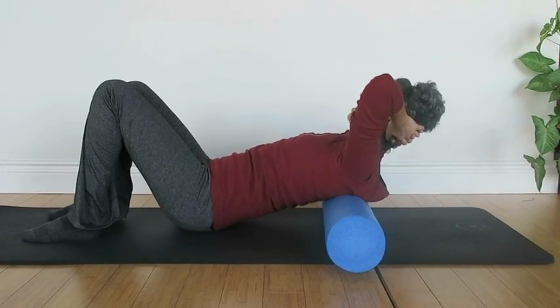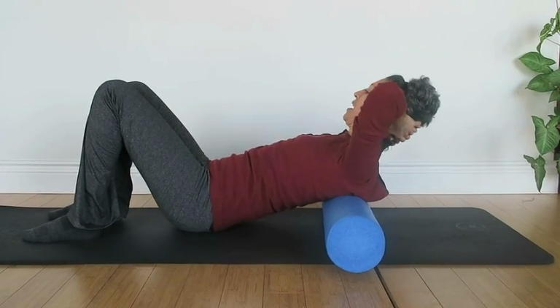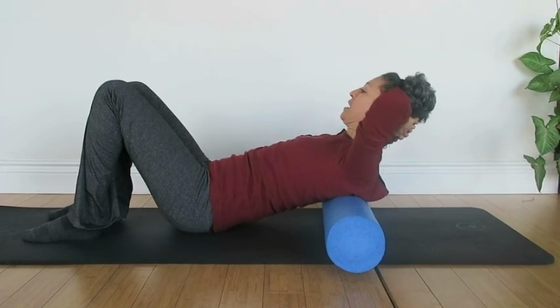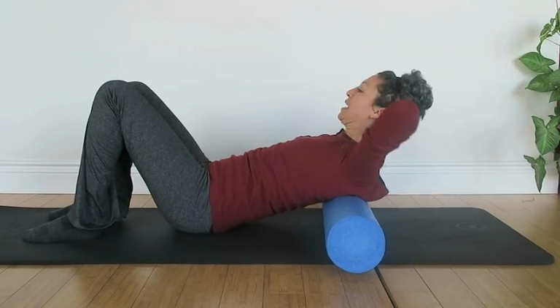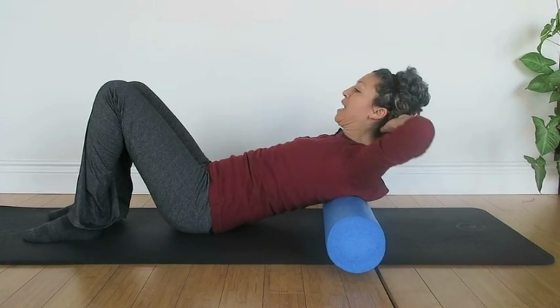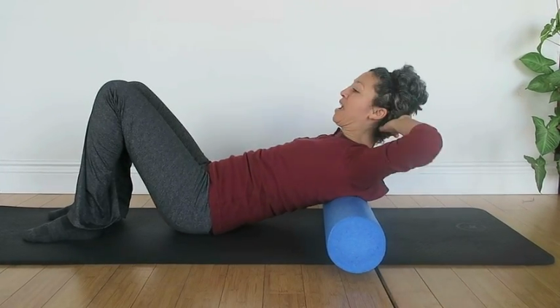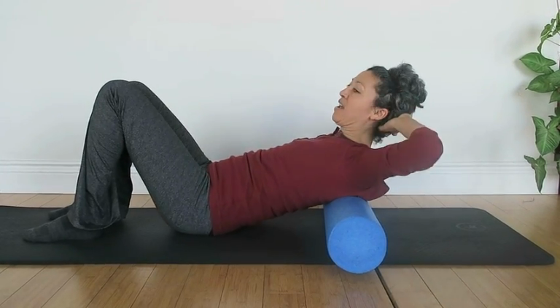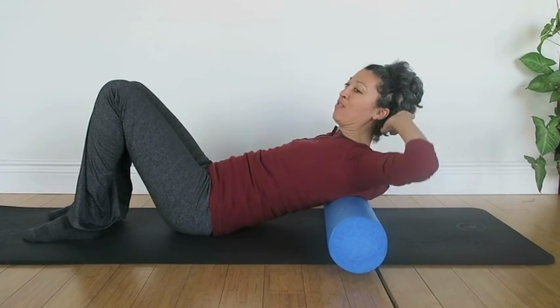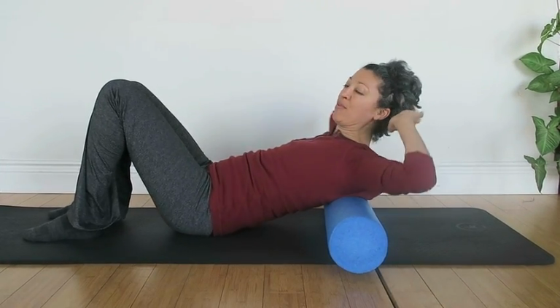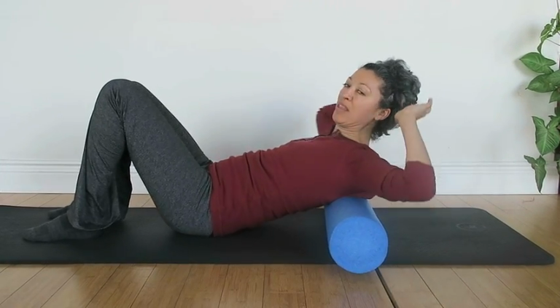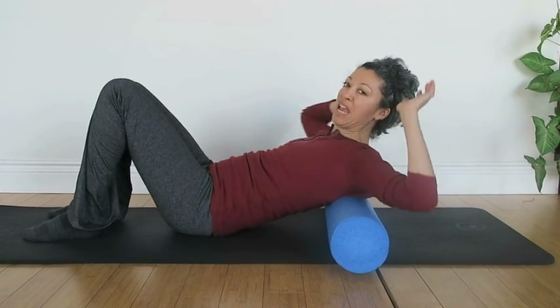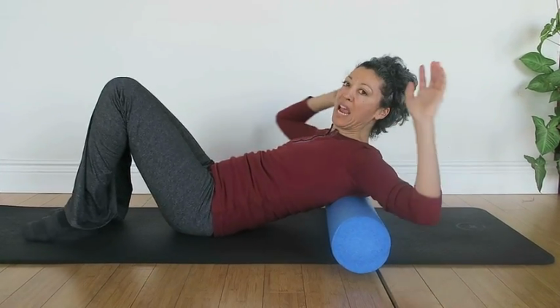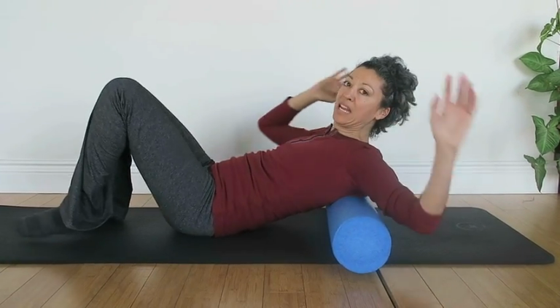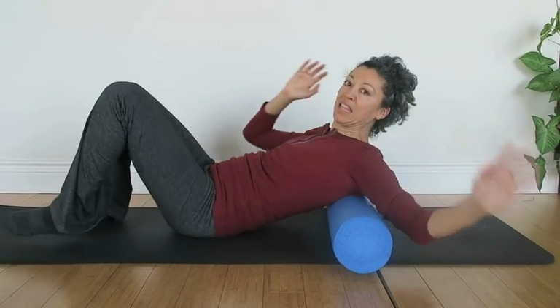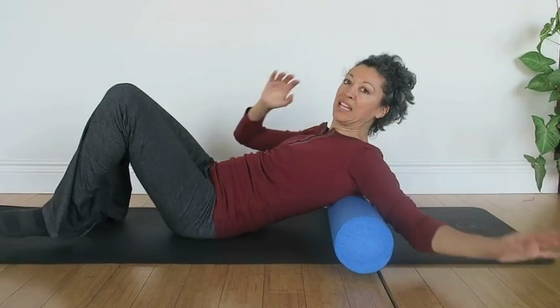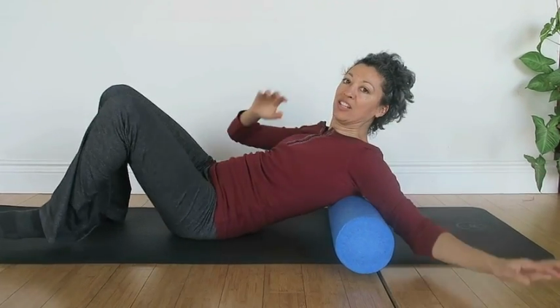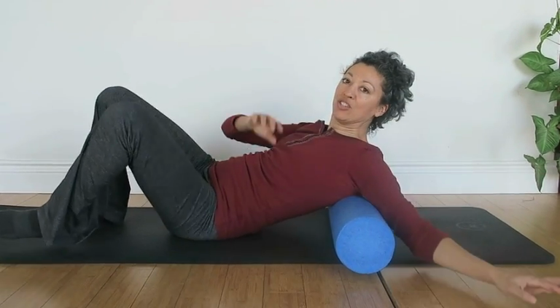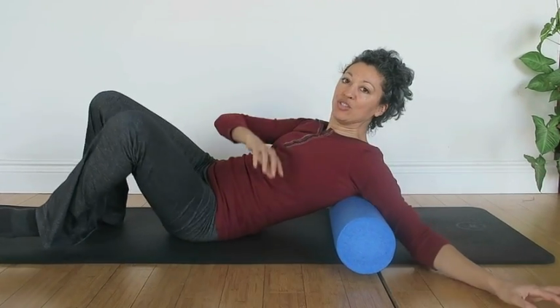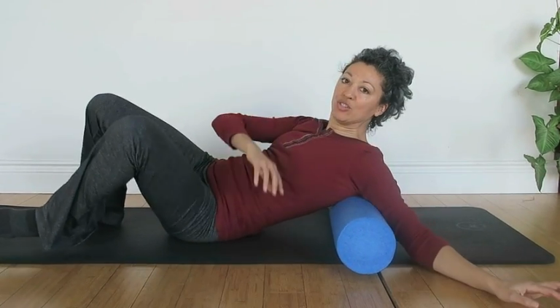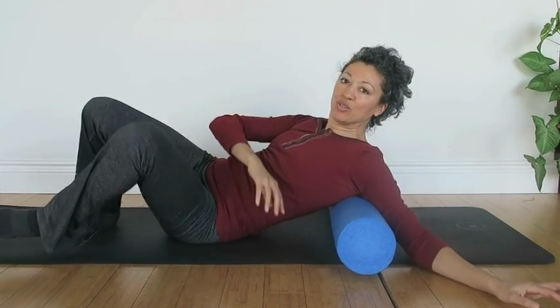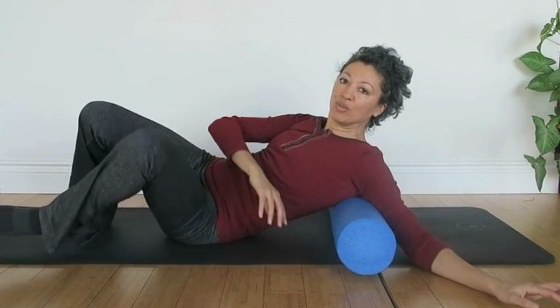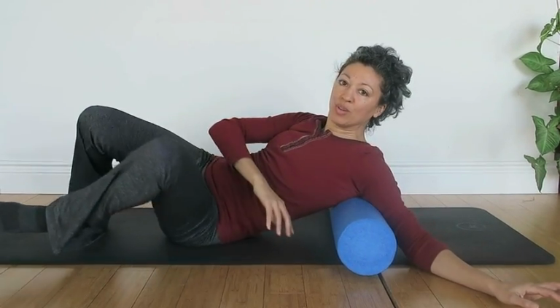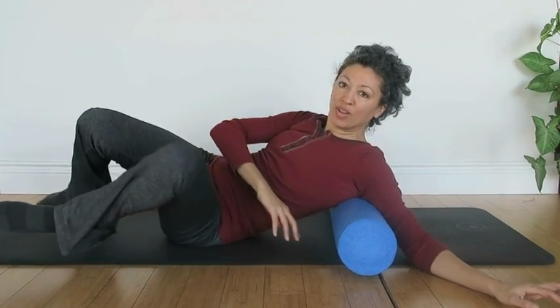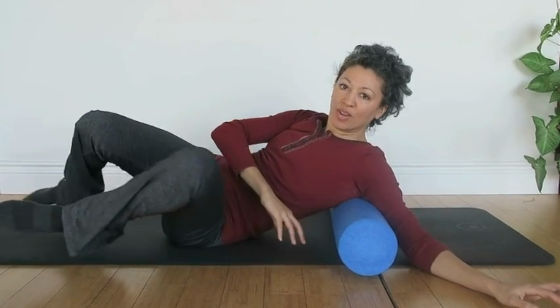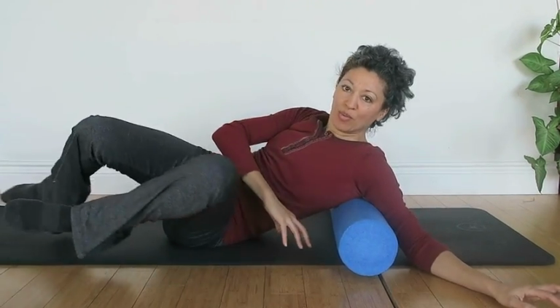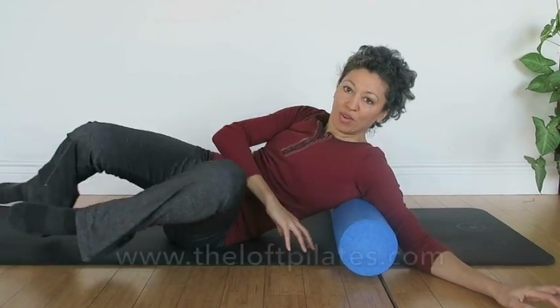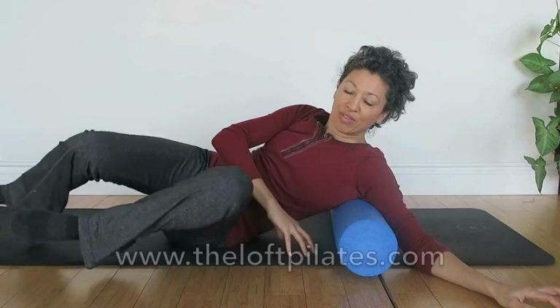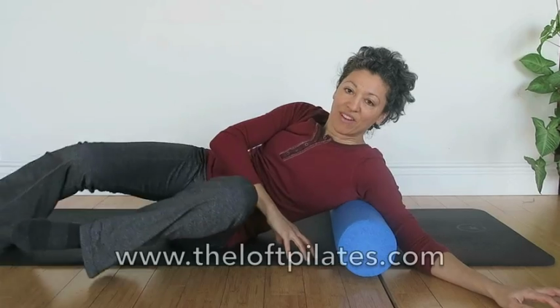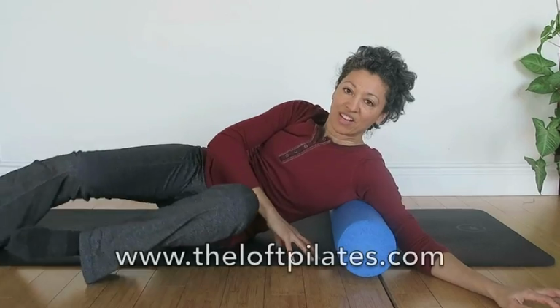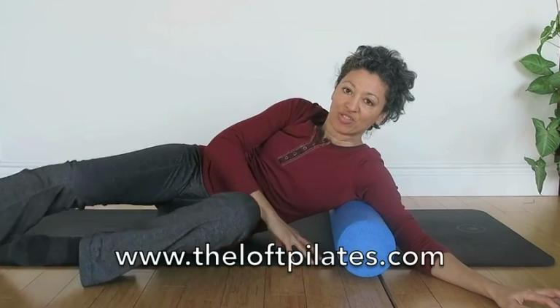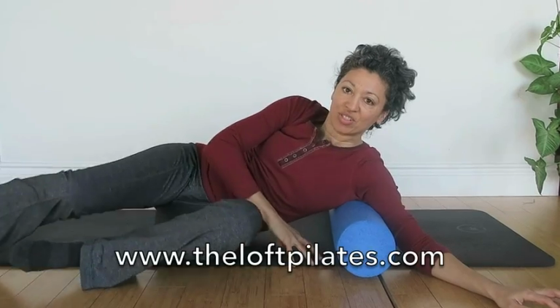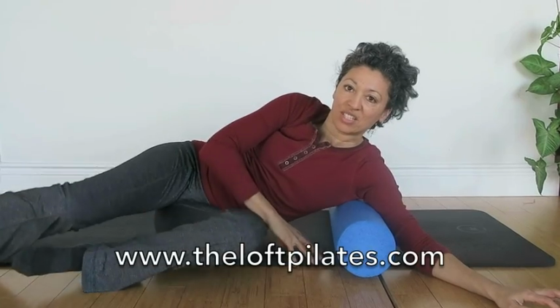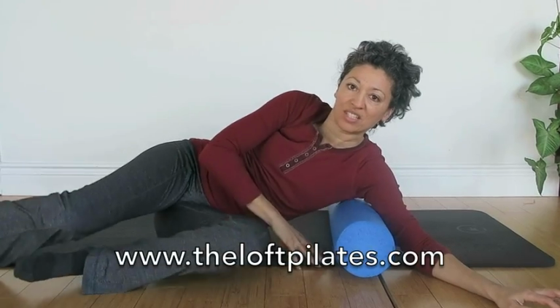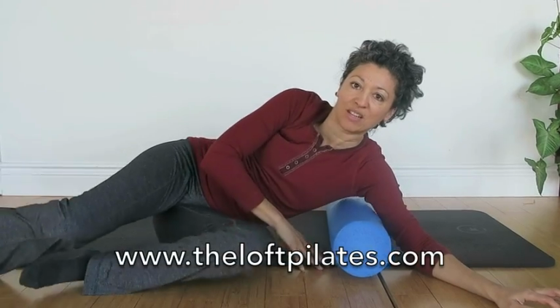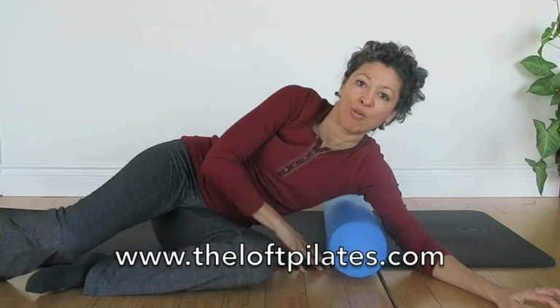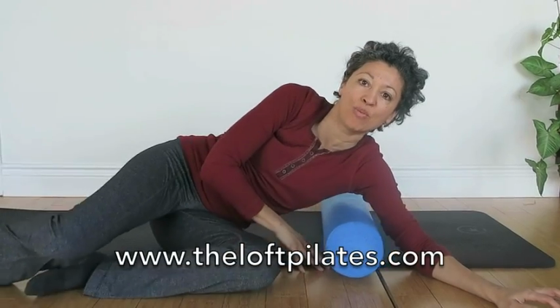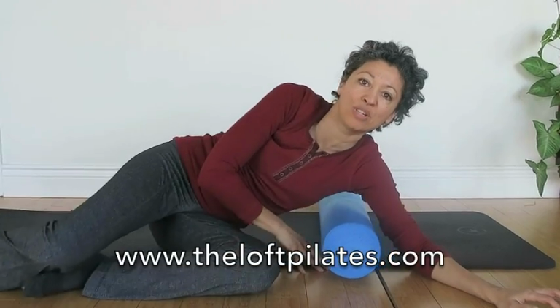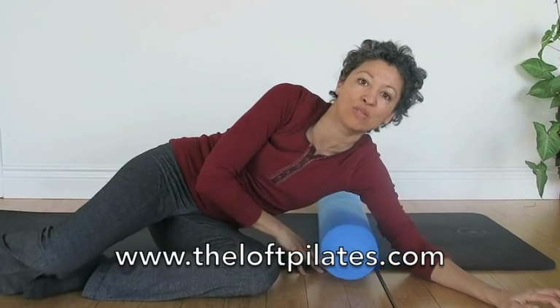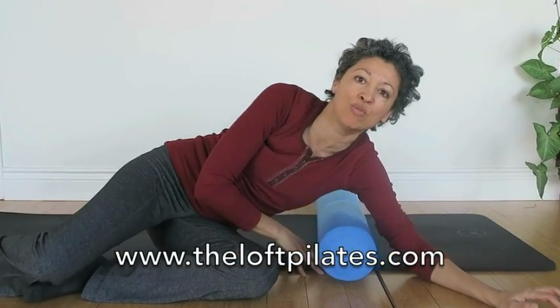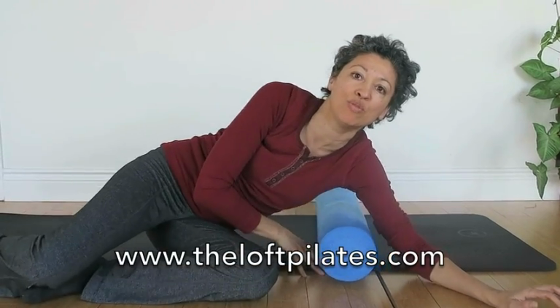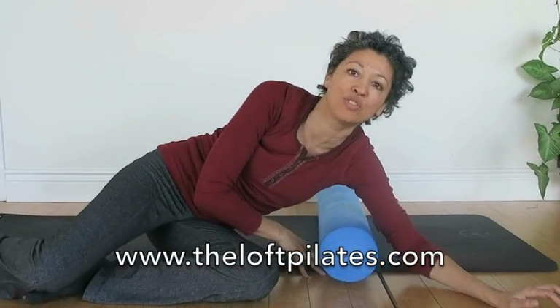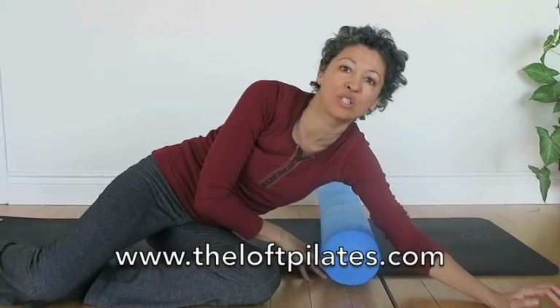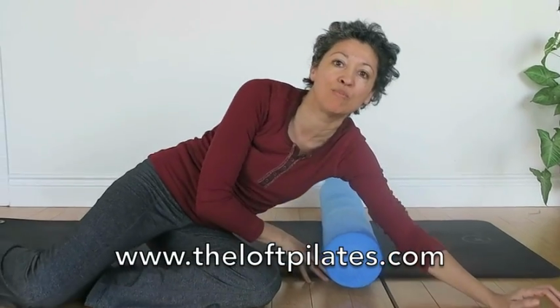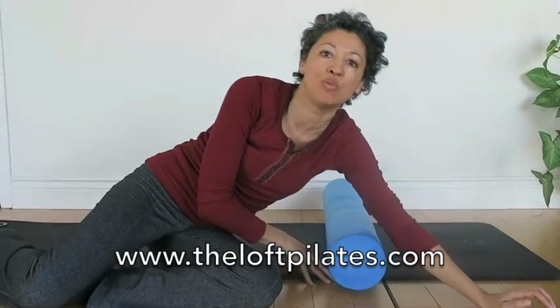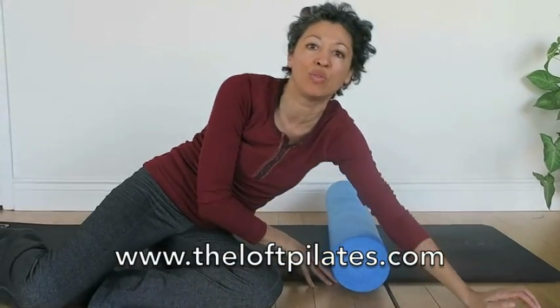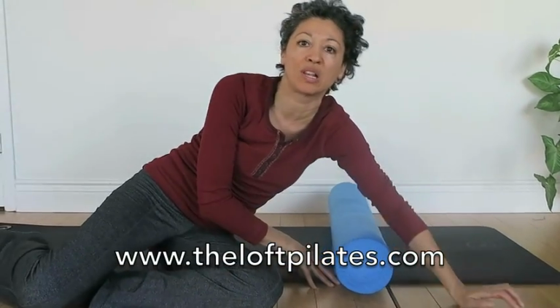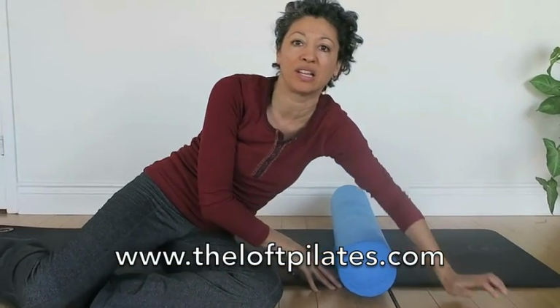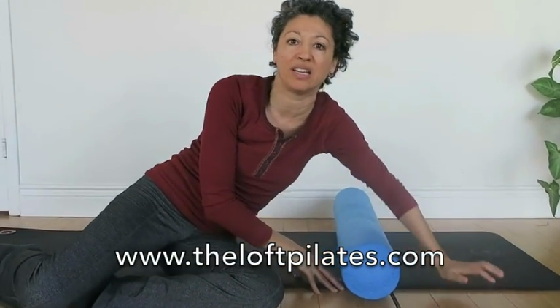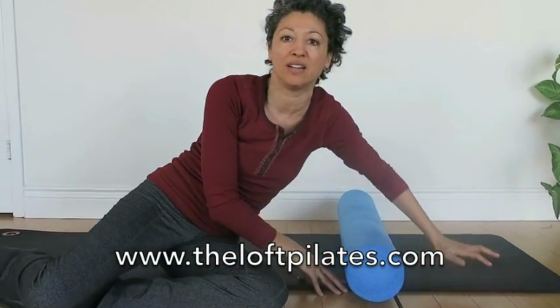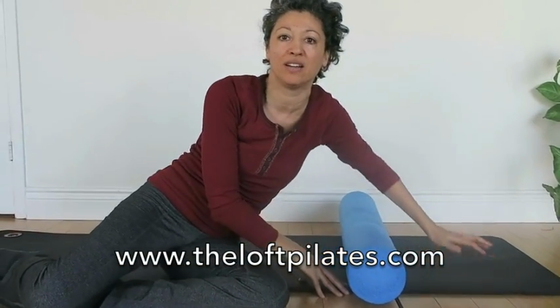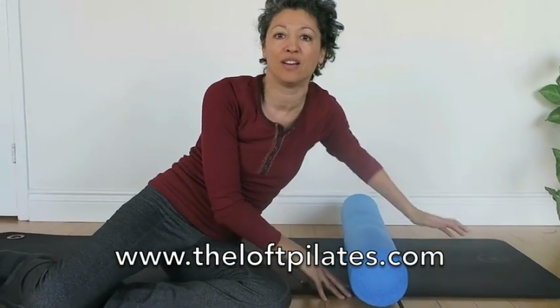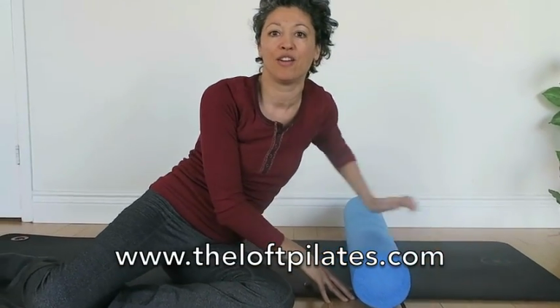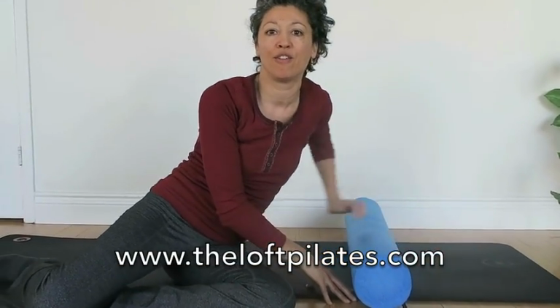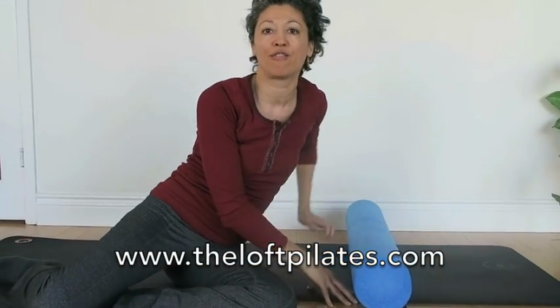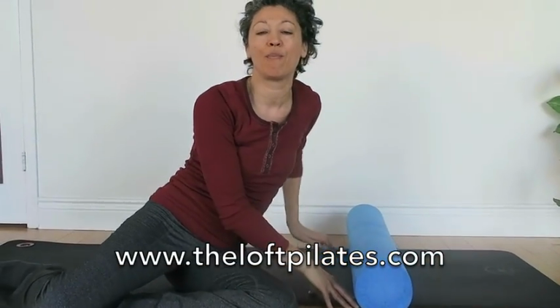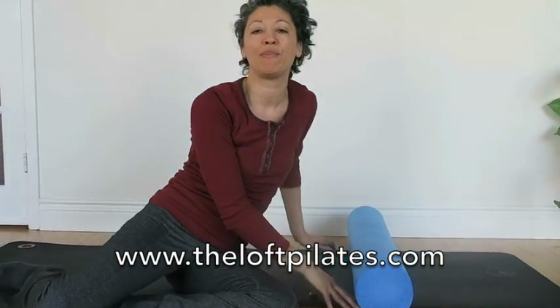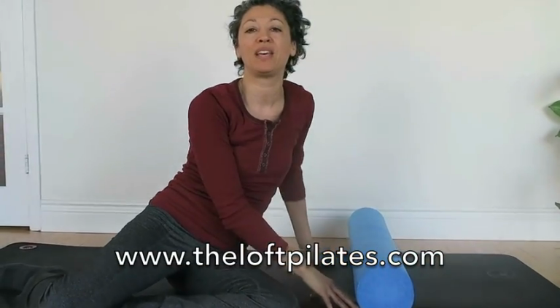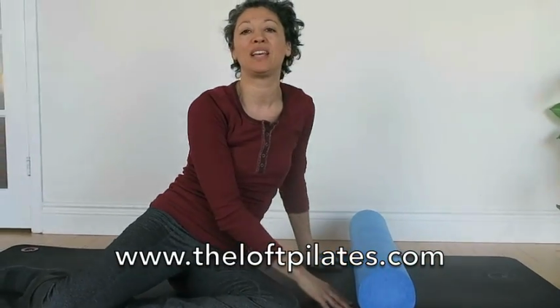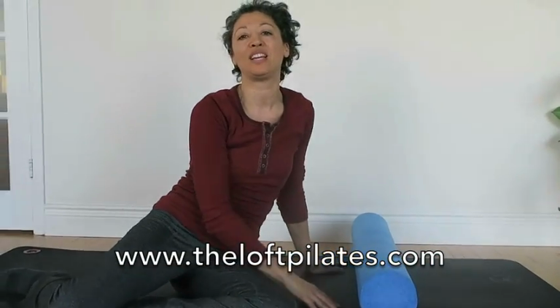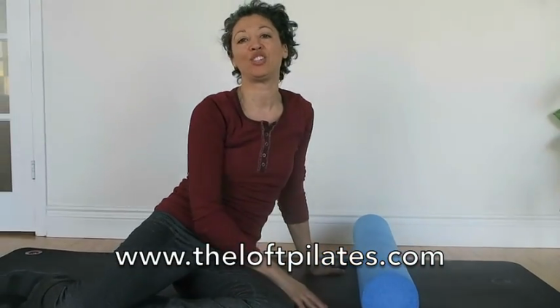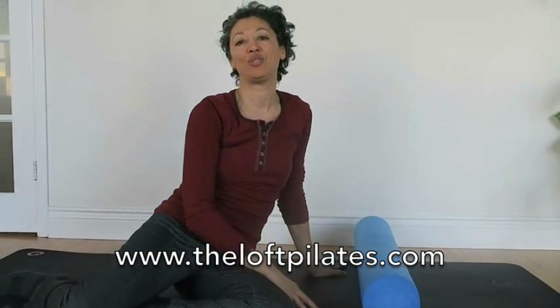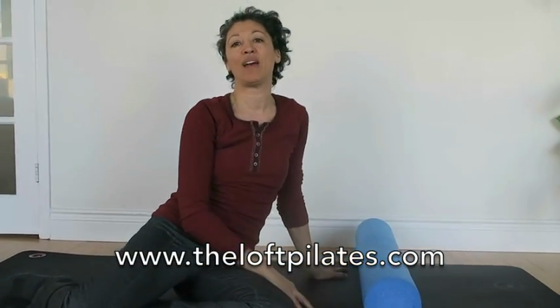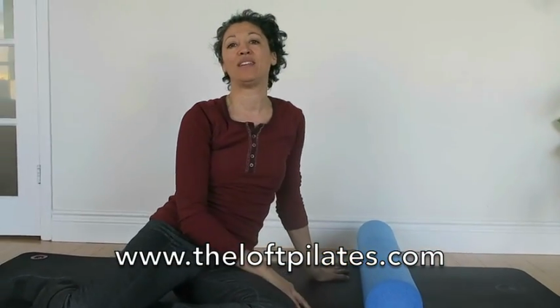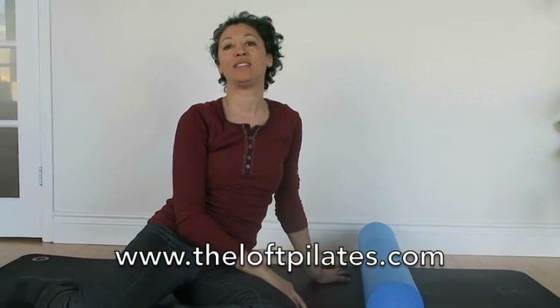And again, with anything to do with the fascial system, always move smoothly from beginning to end.